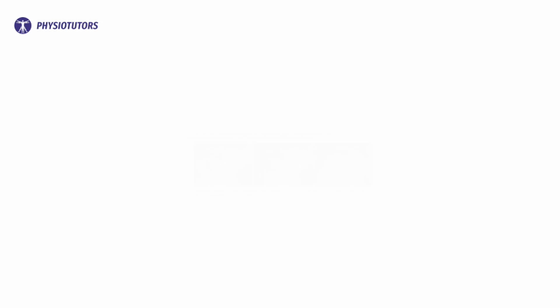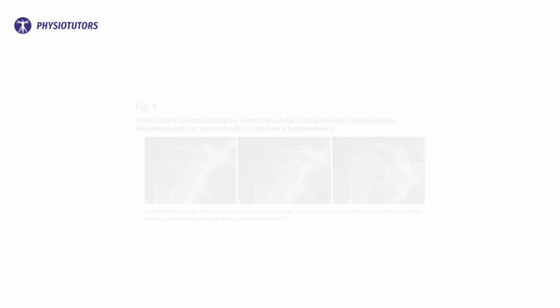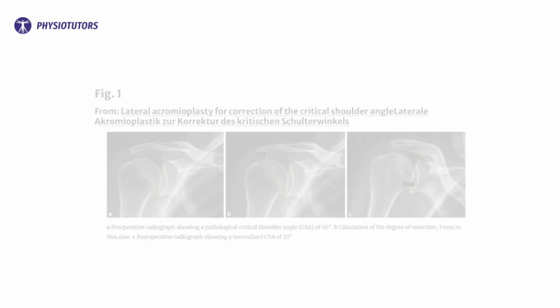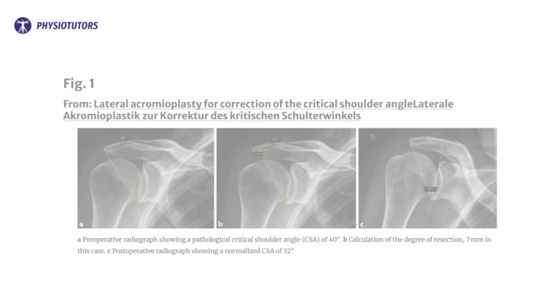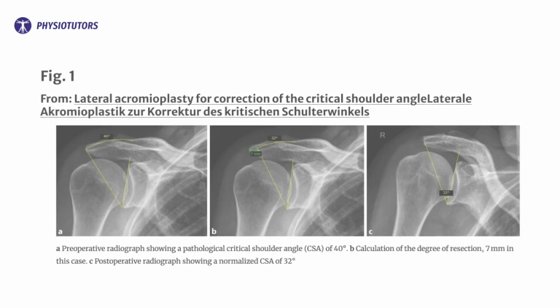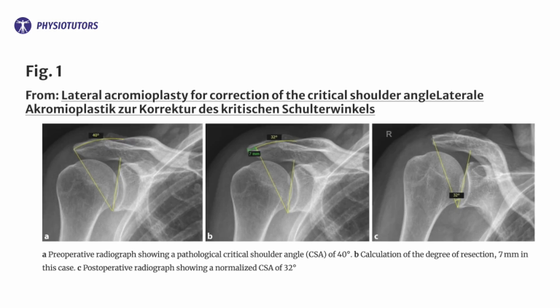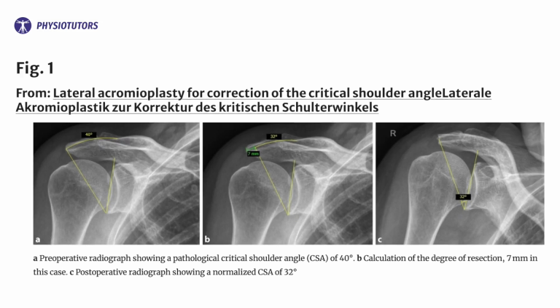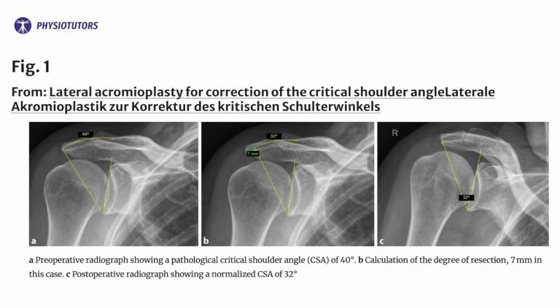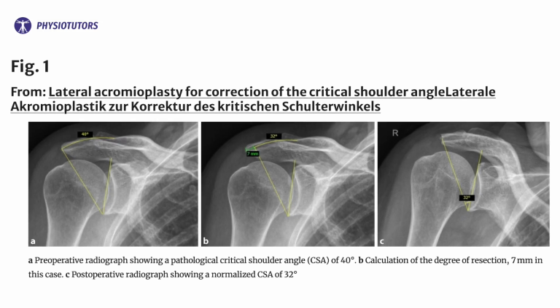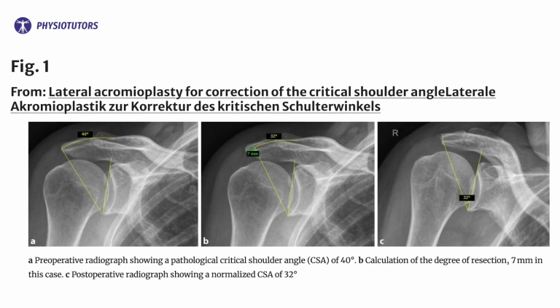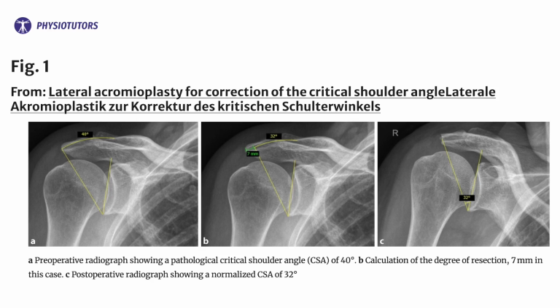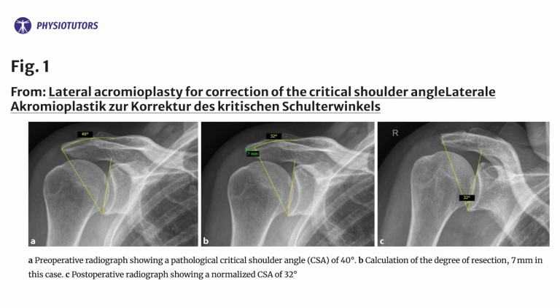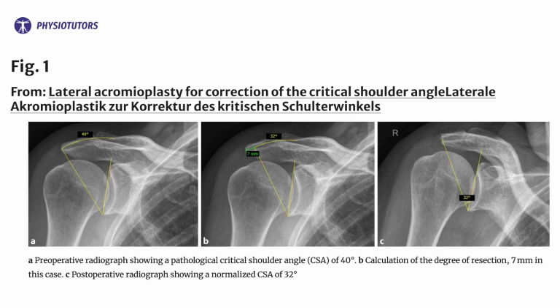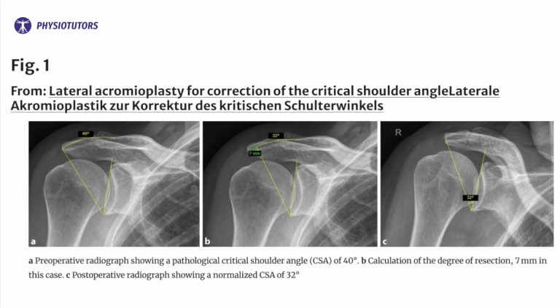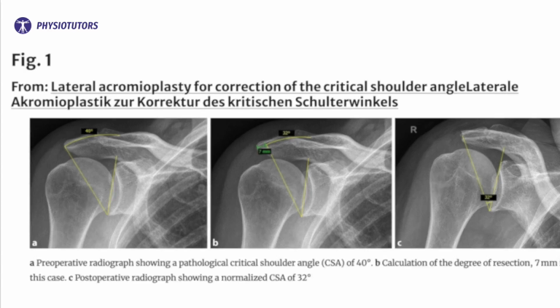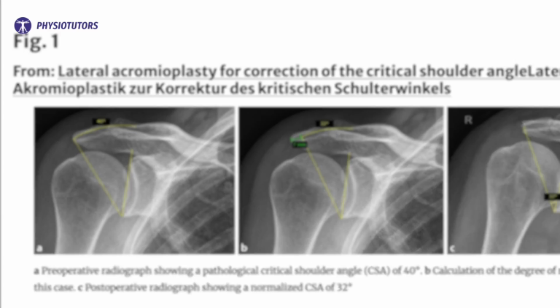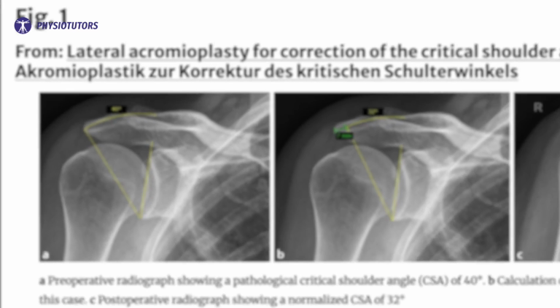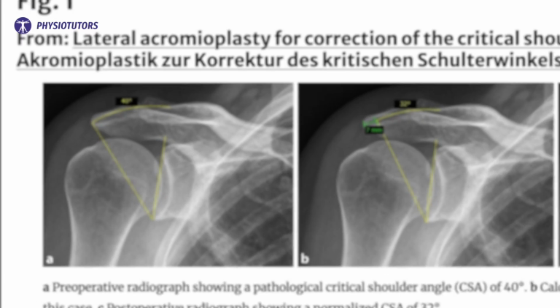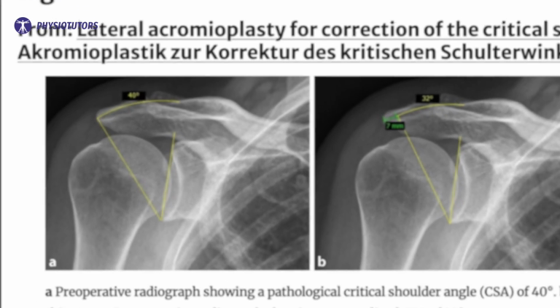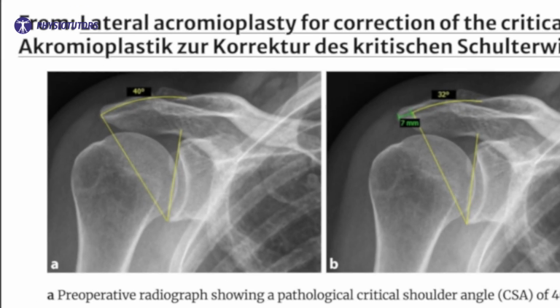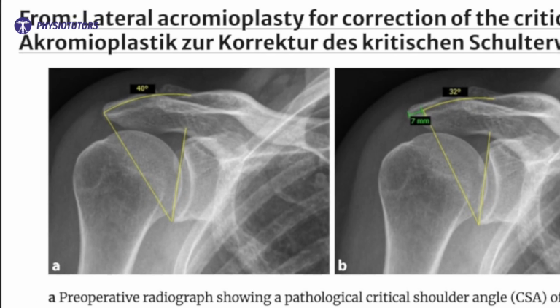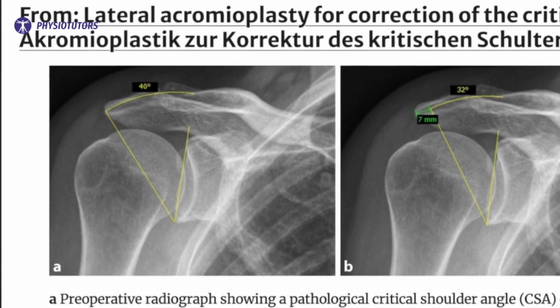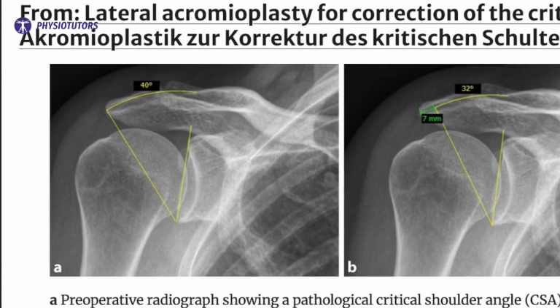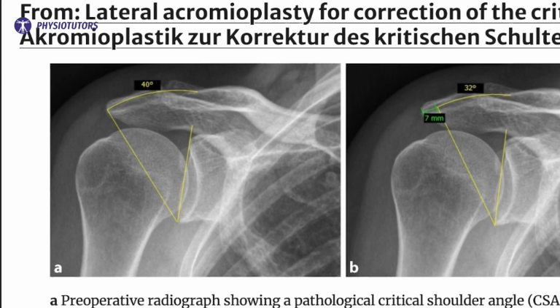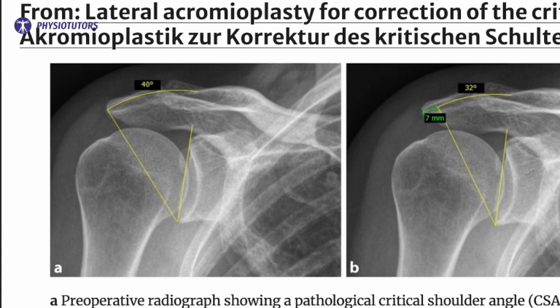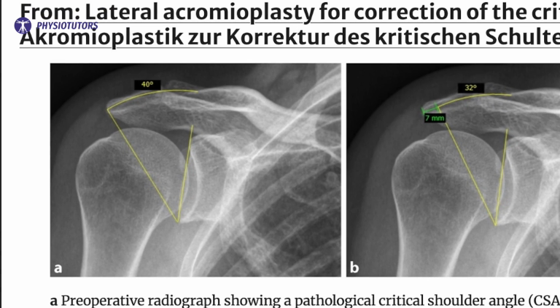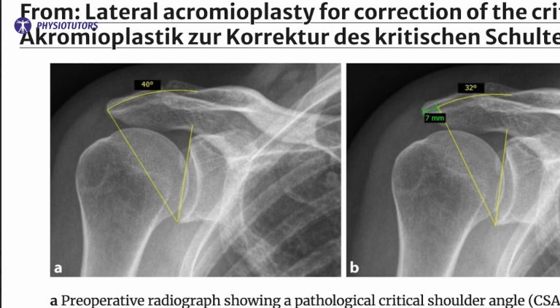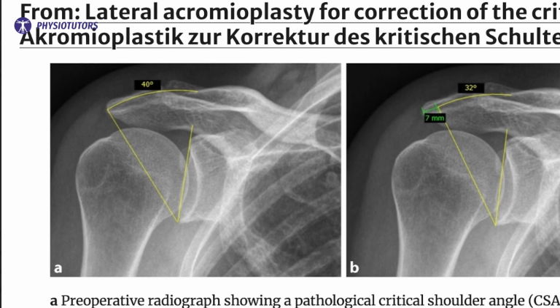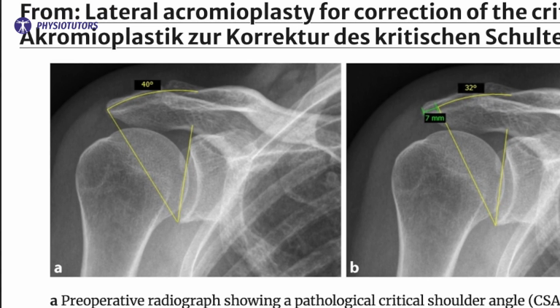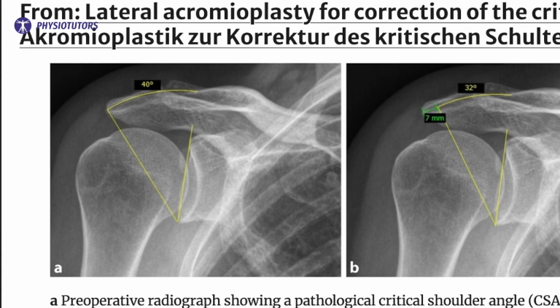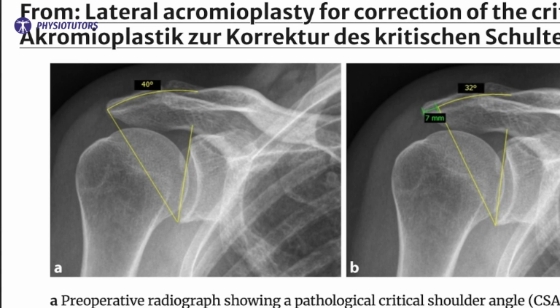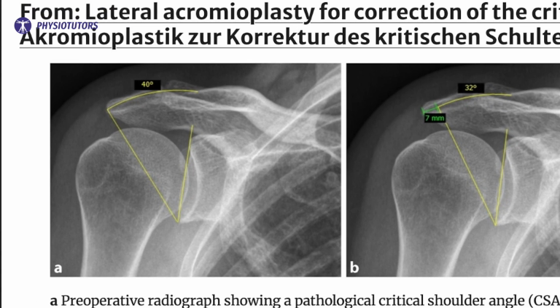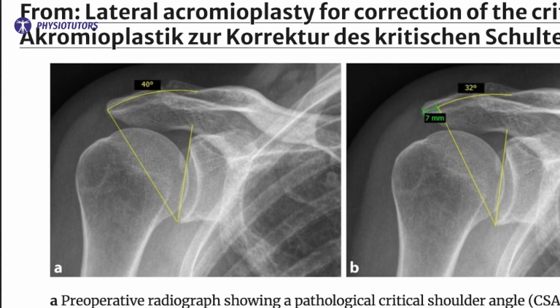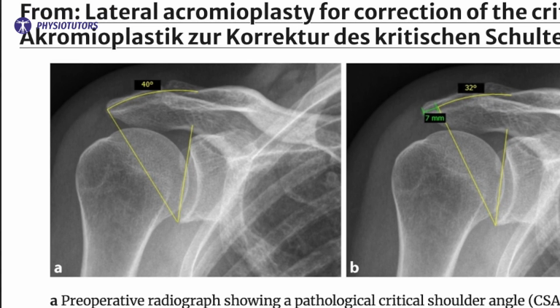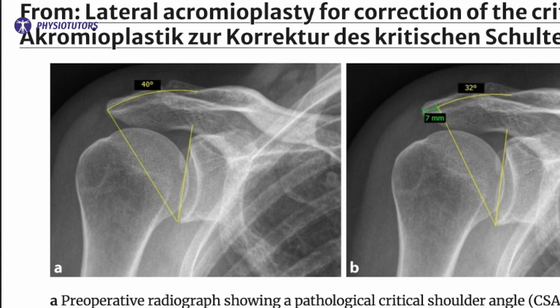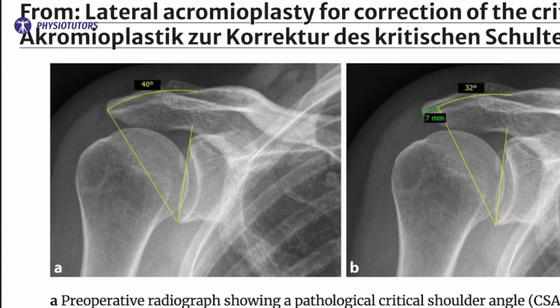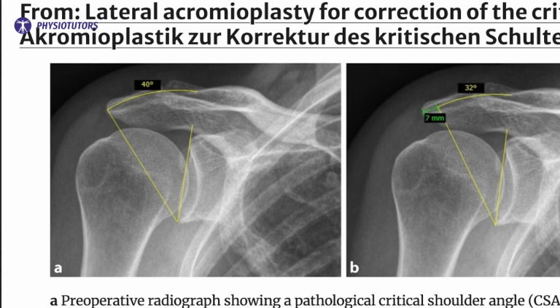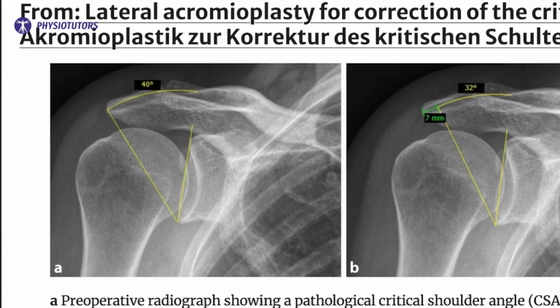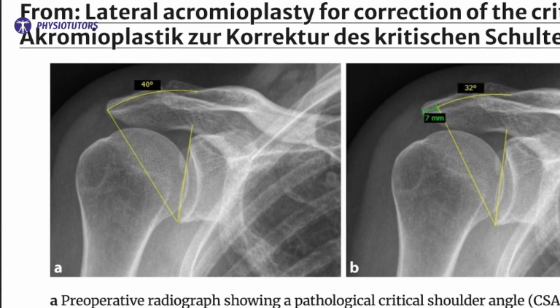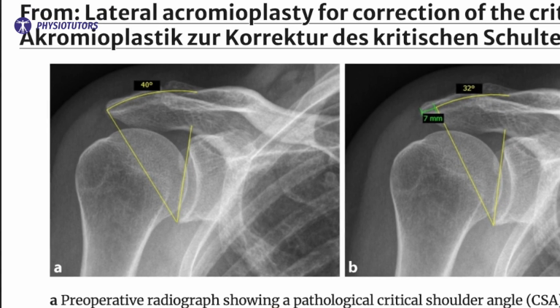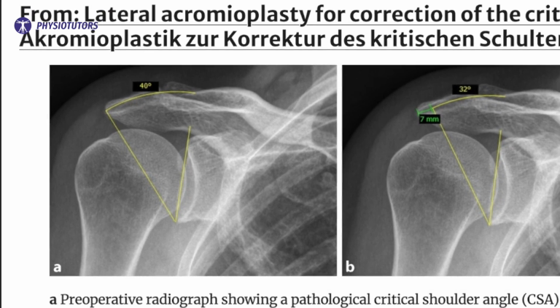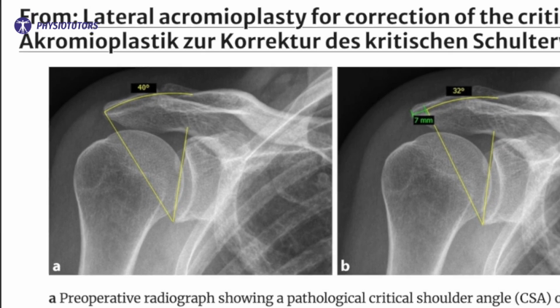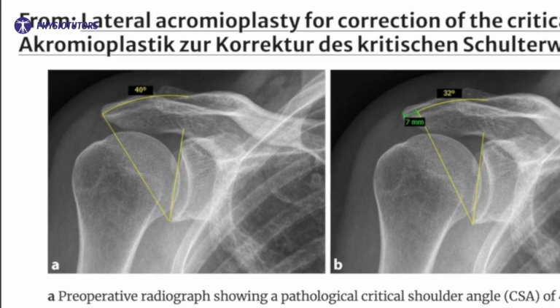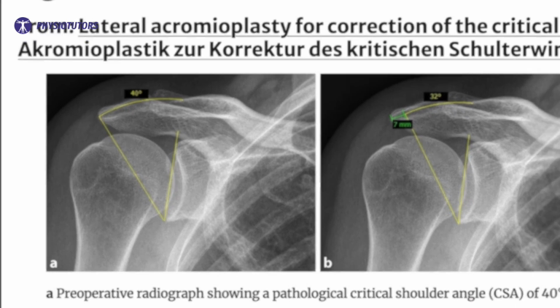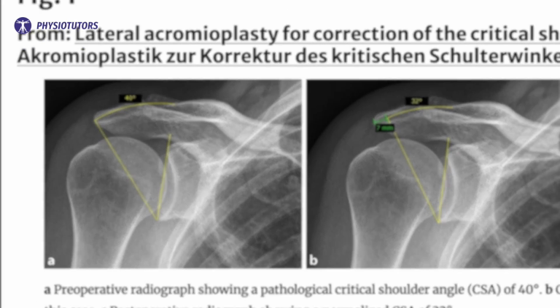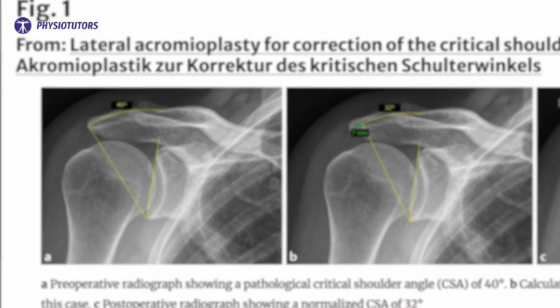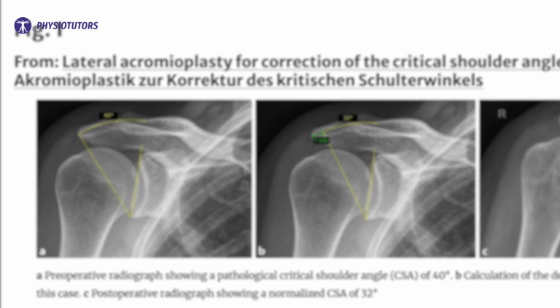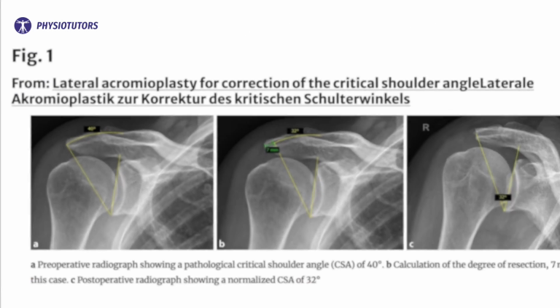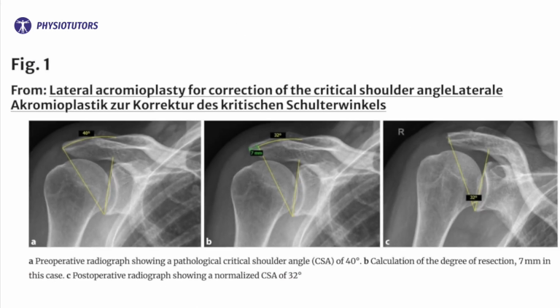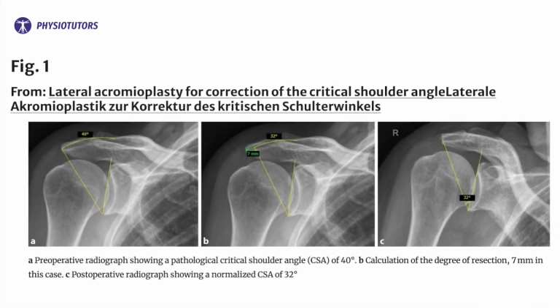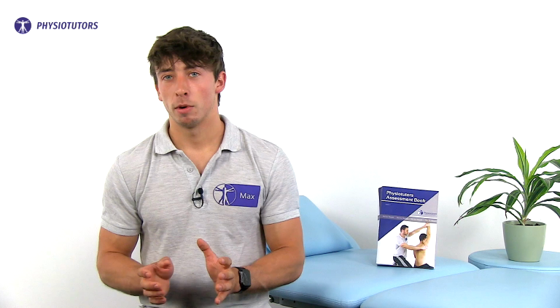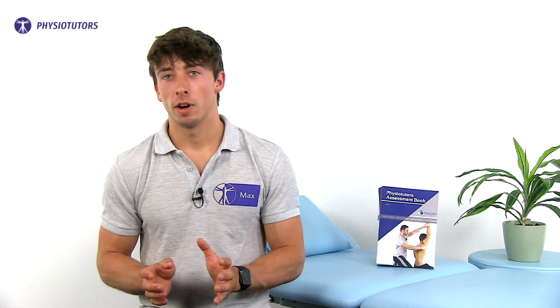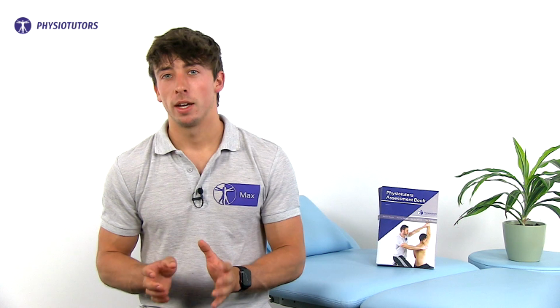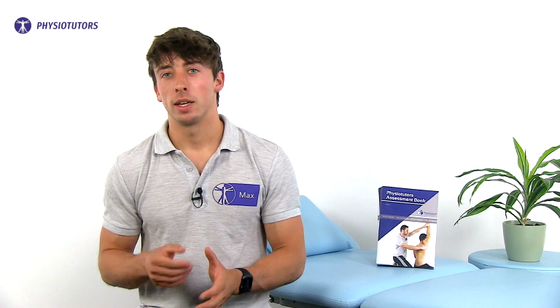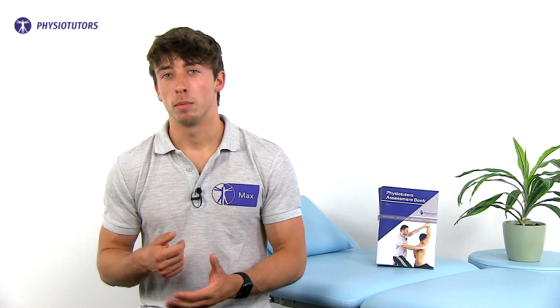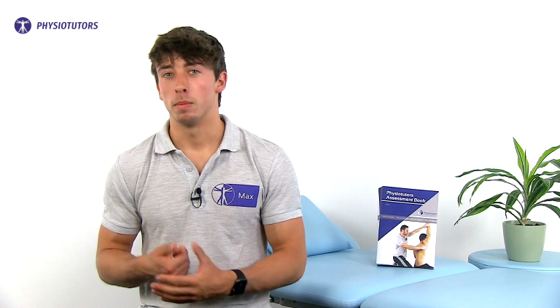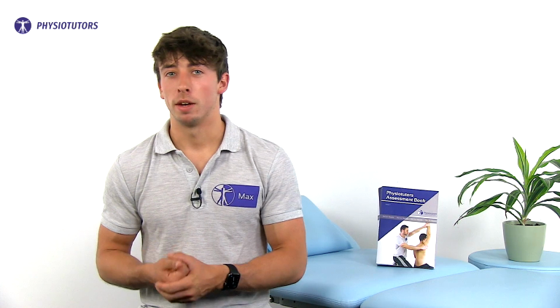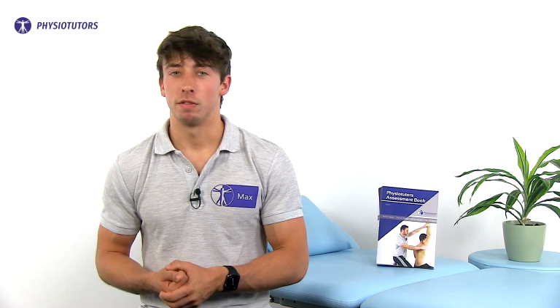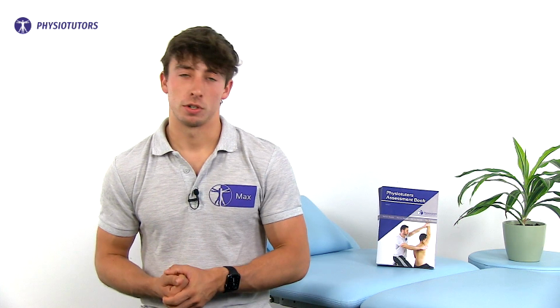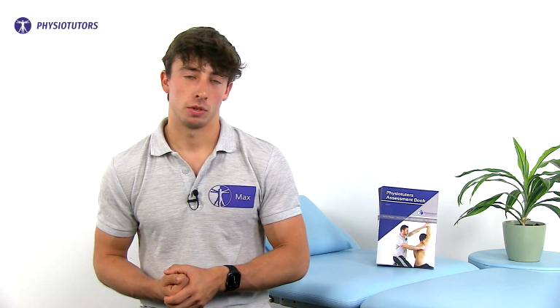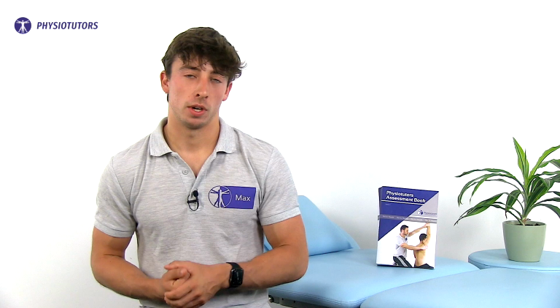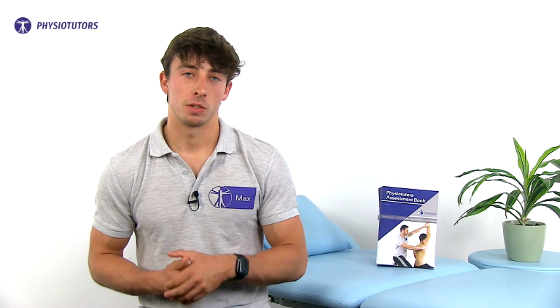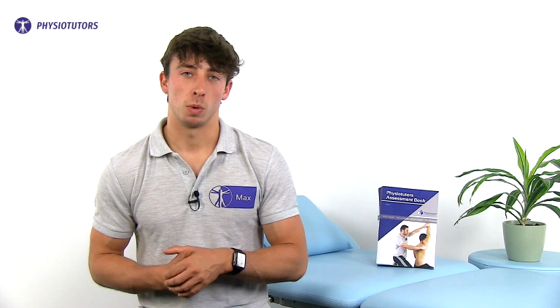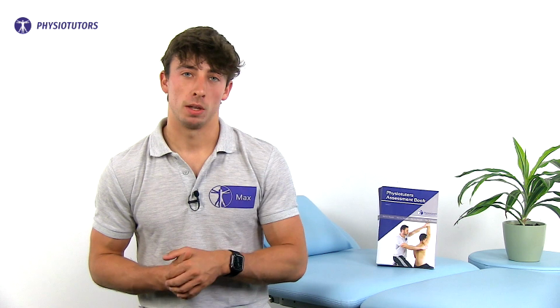On the radiograph, the critical shoulder angle can be predictive of glenohumeral OA. An MRI can be beneficial as well.